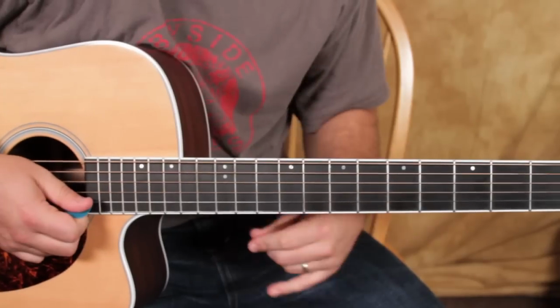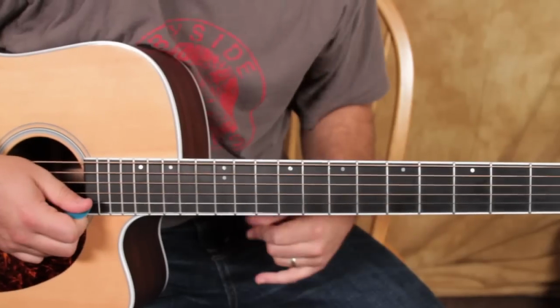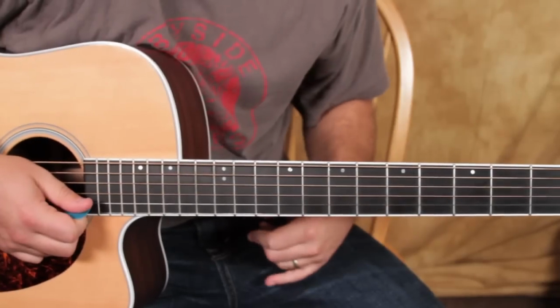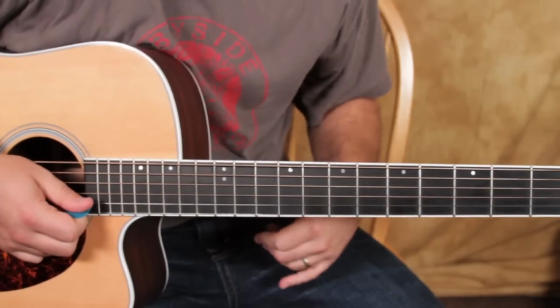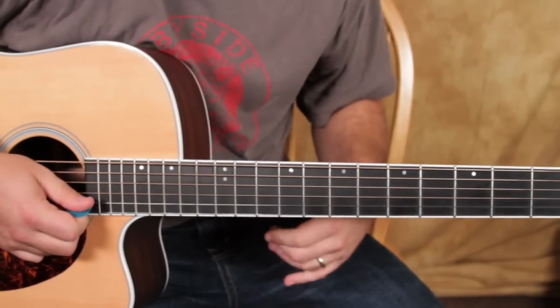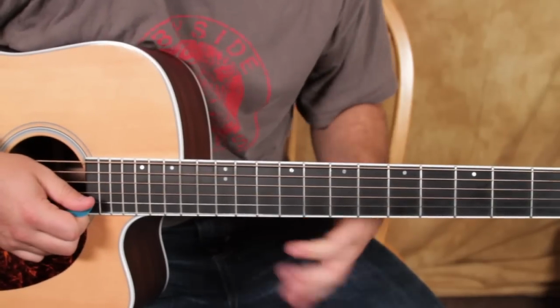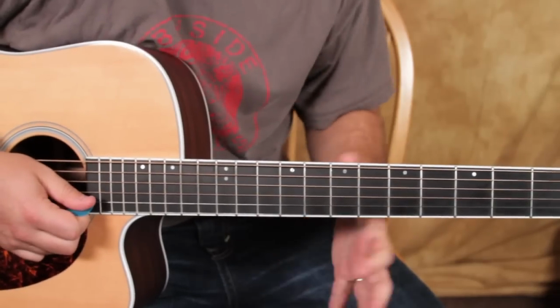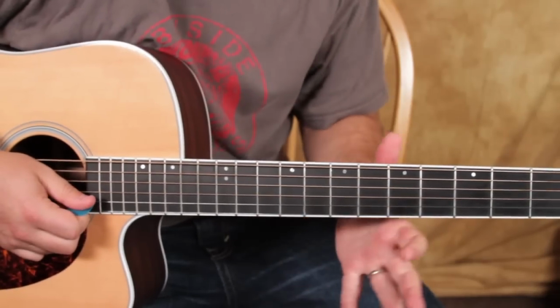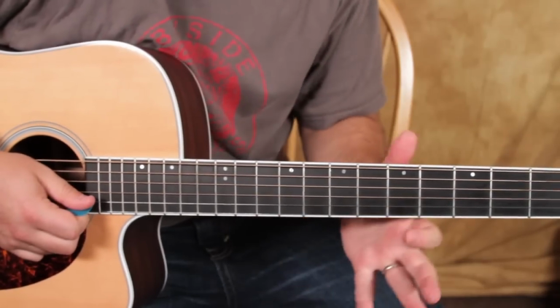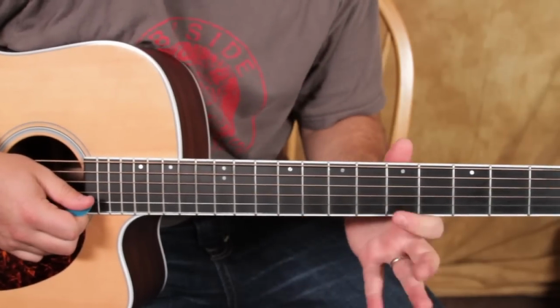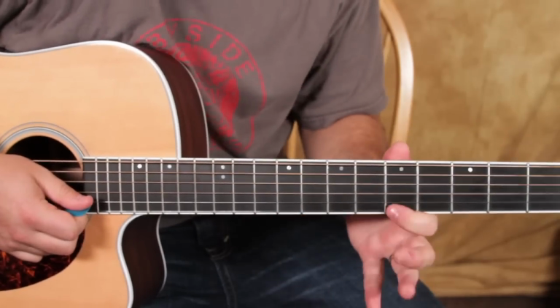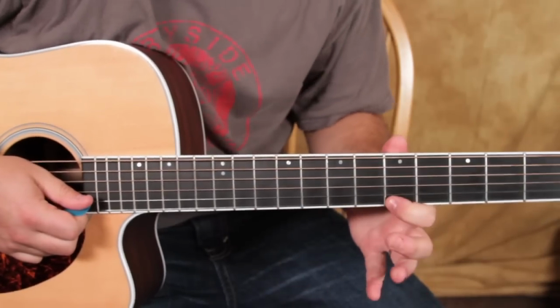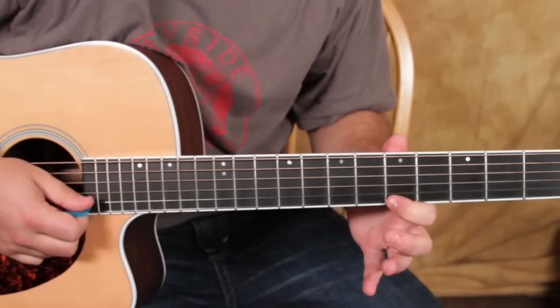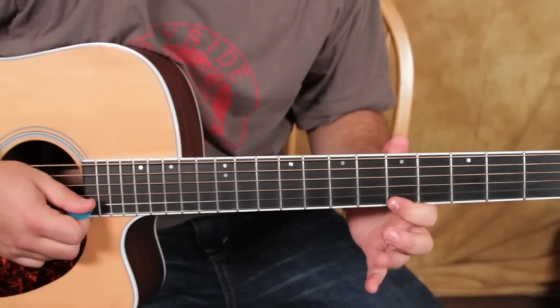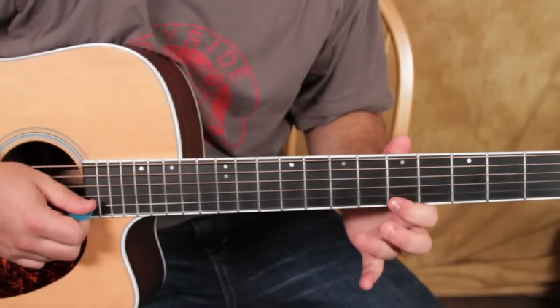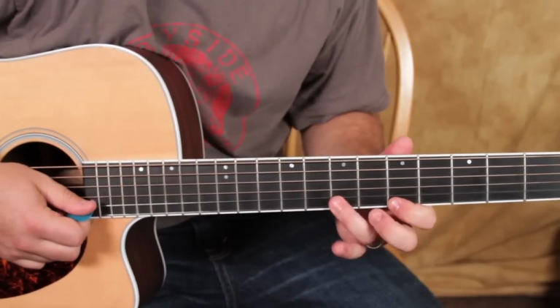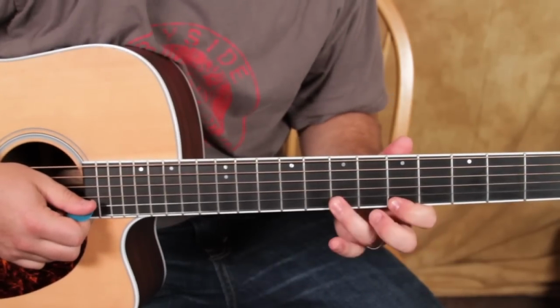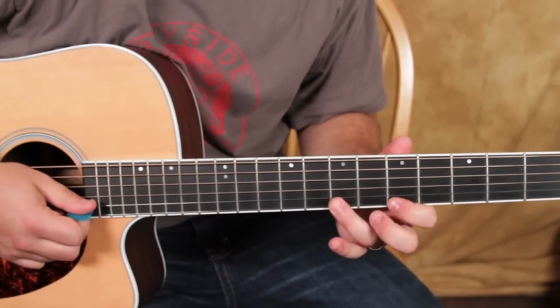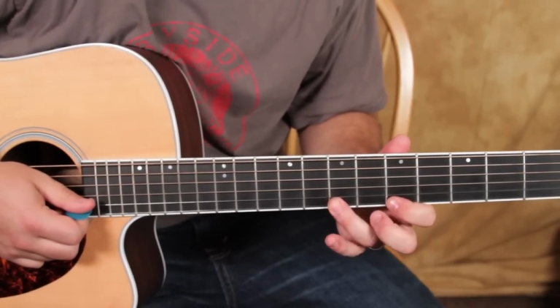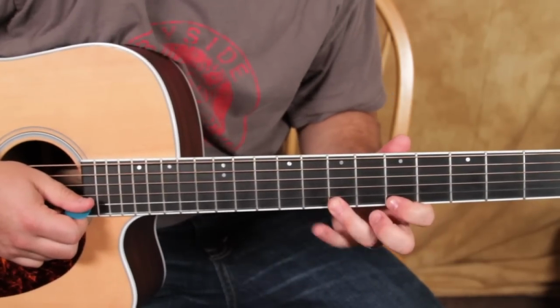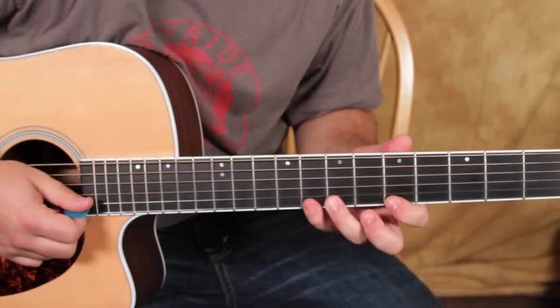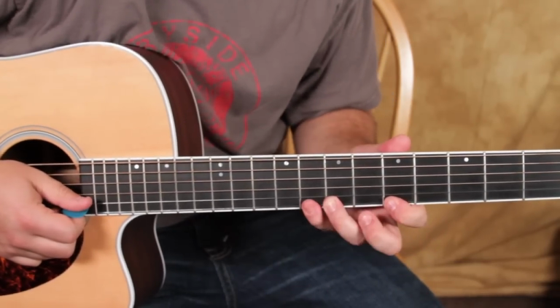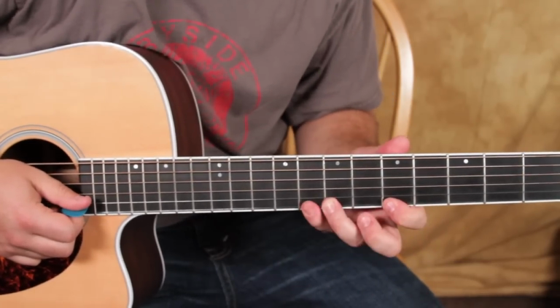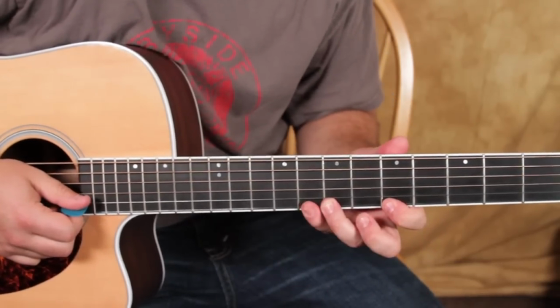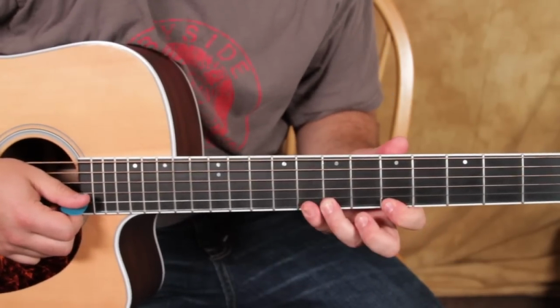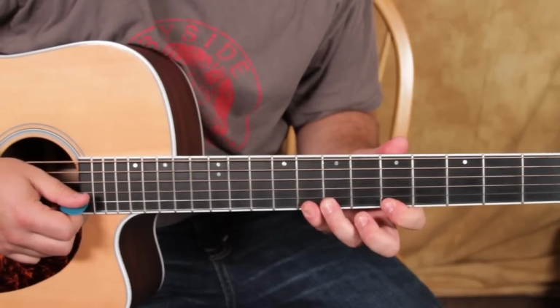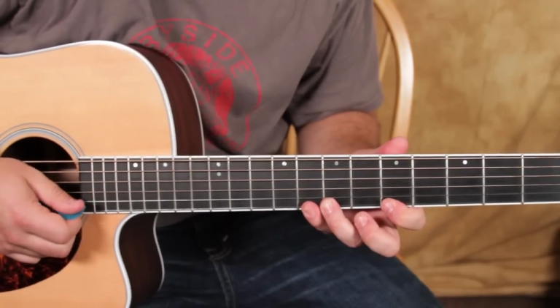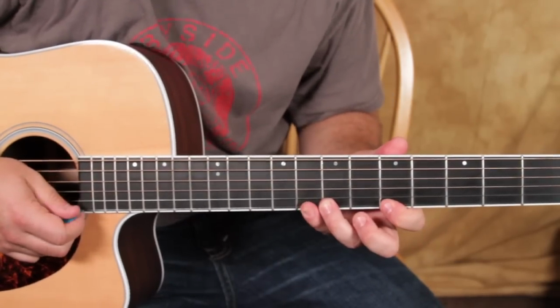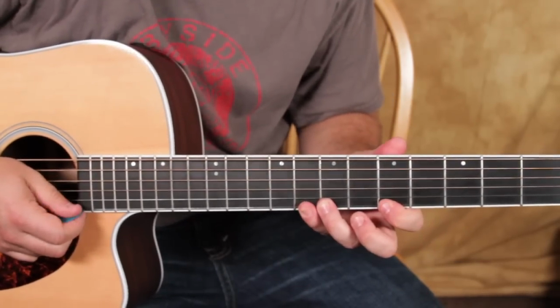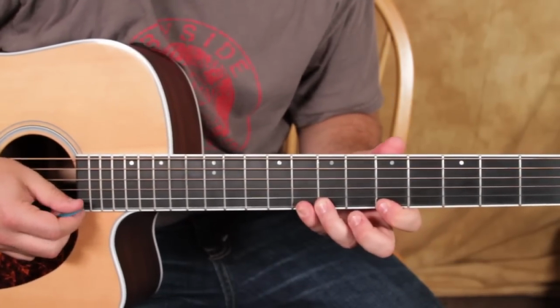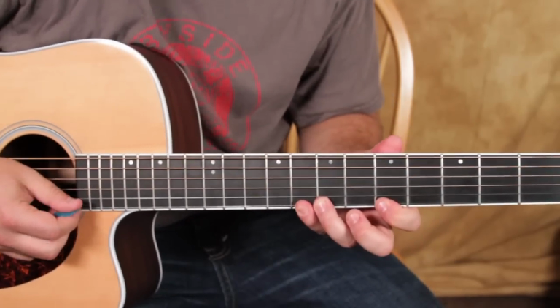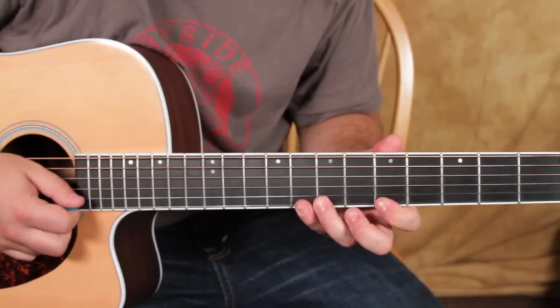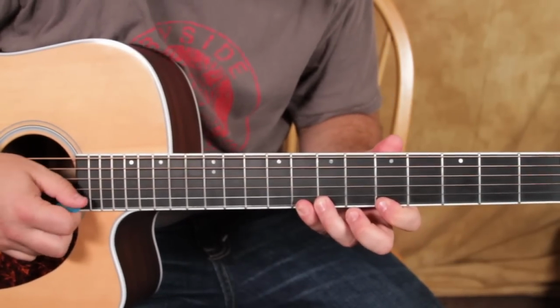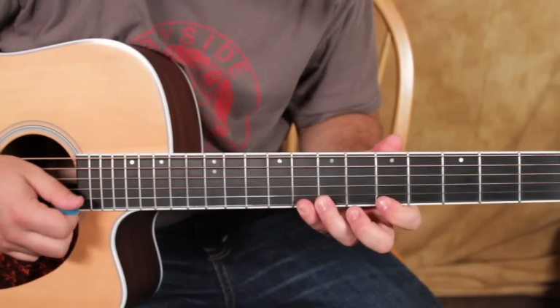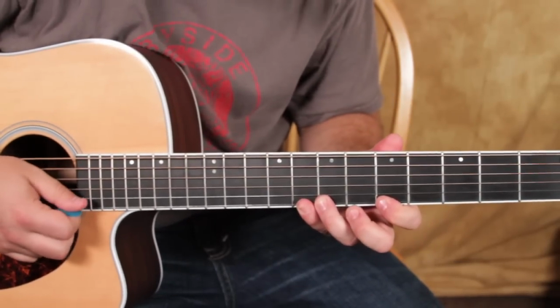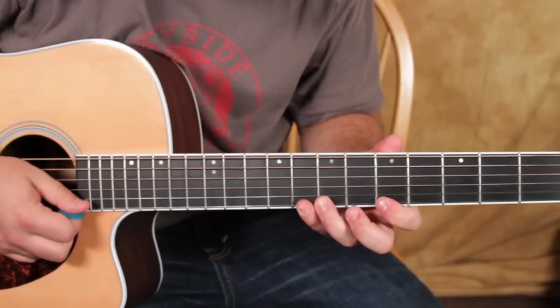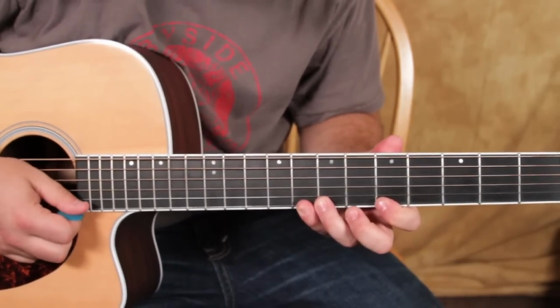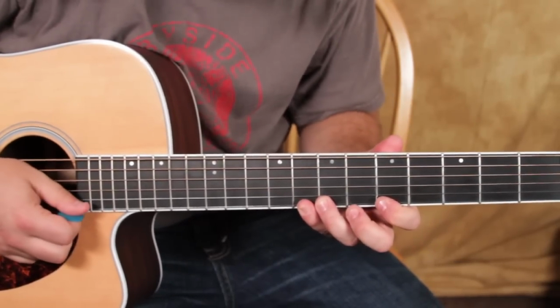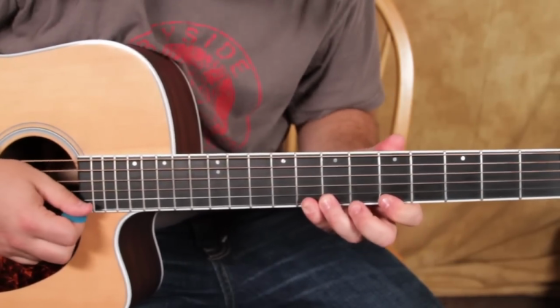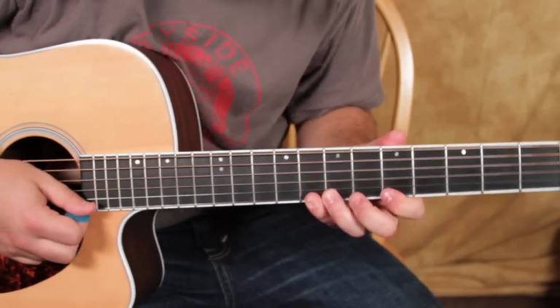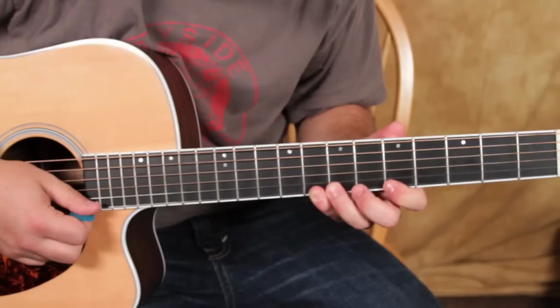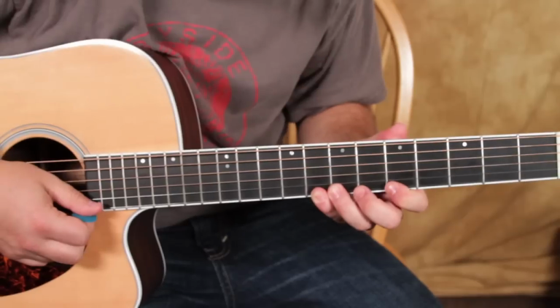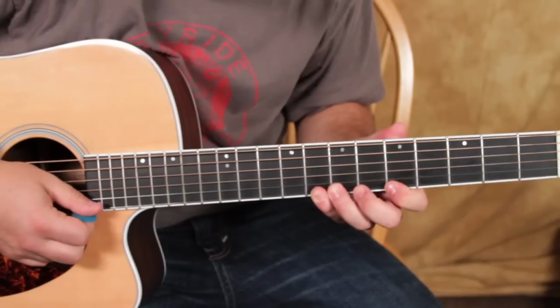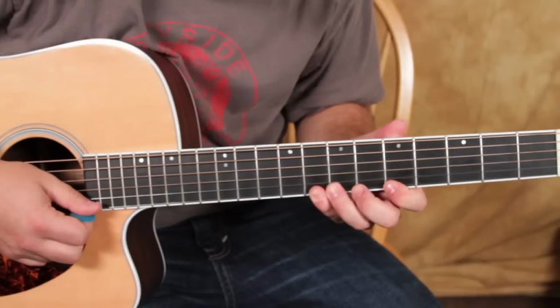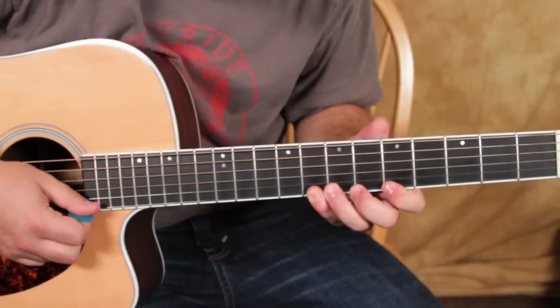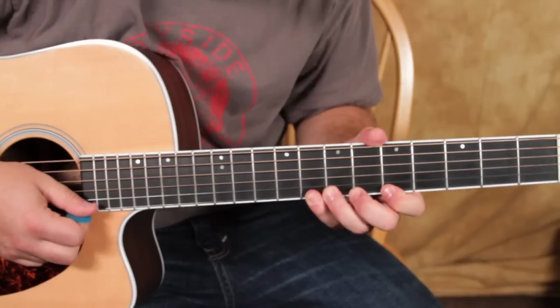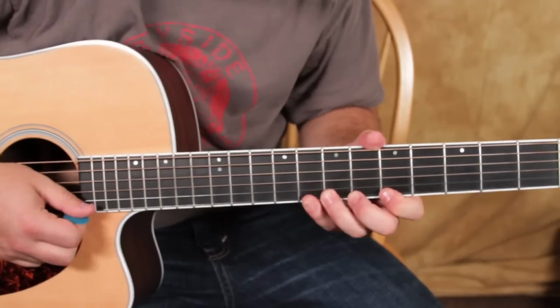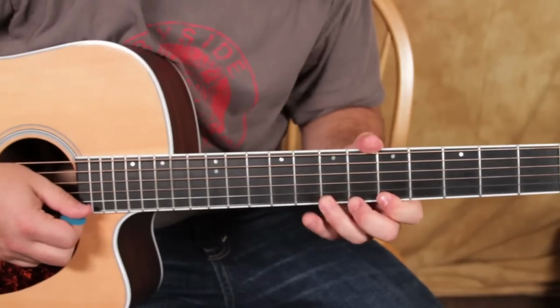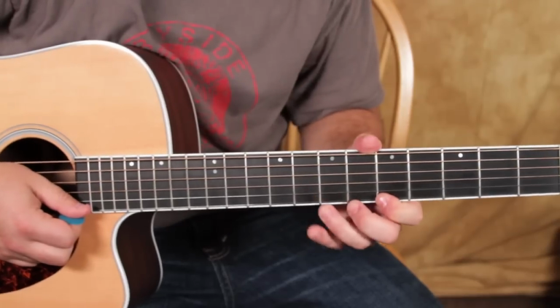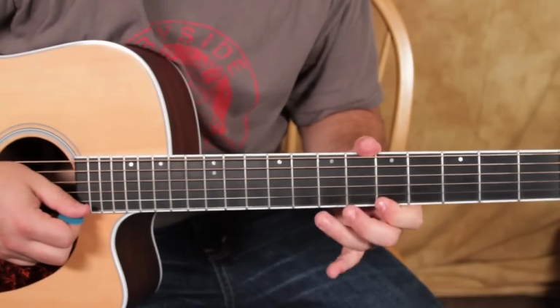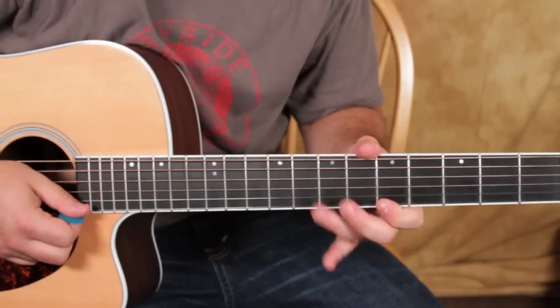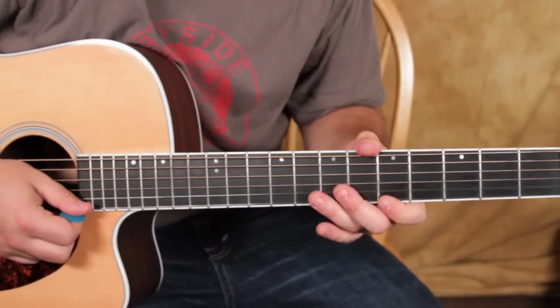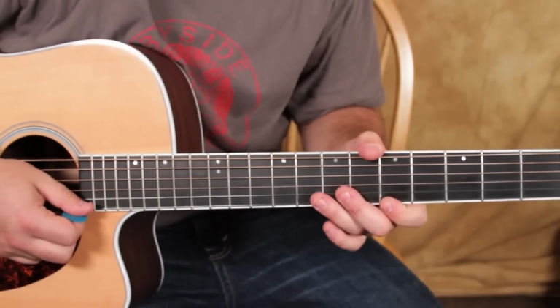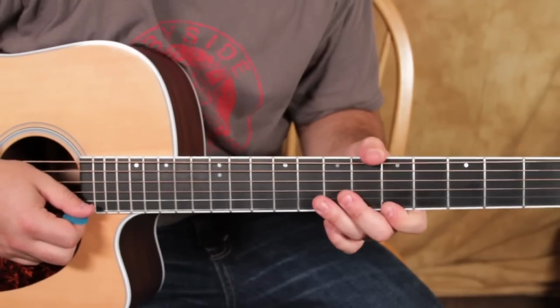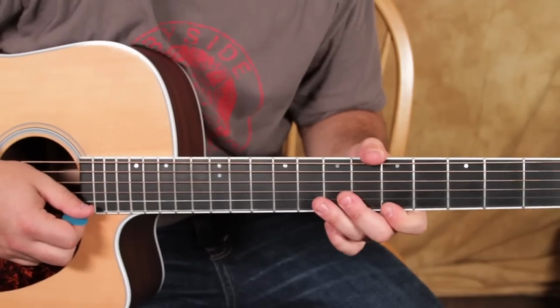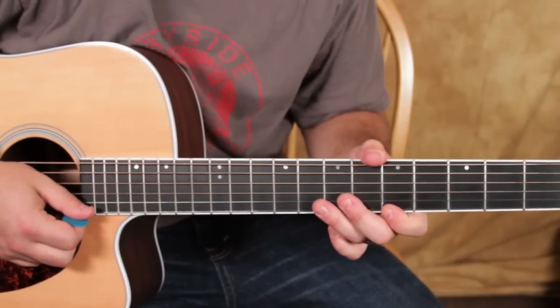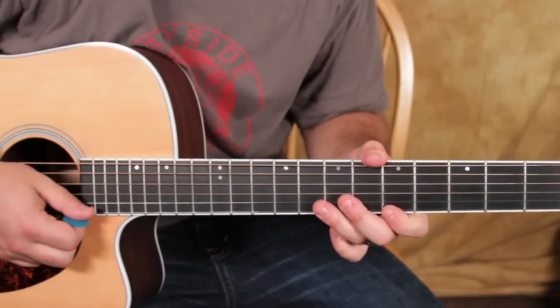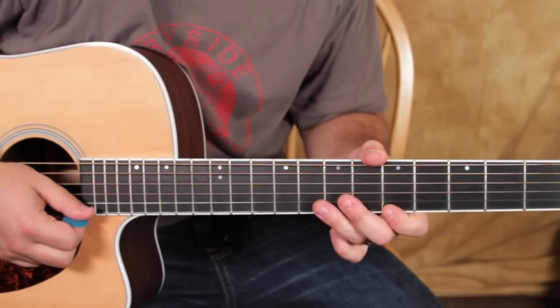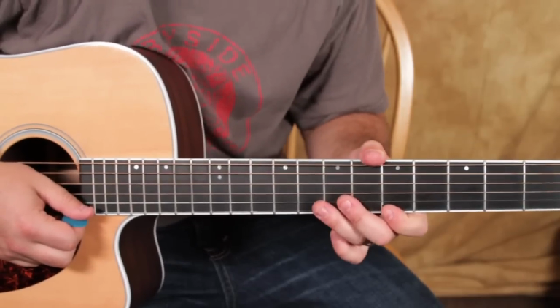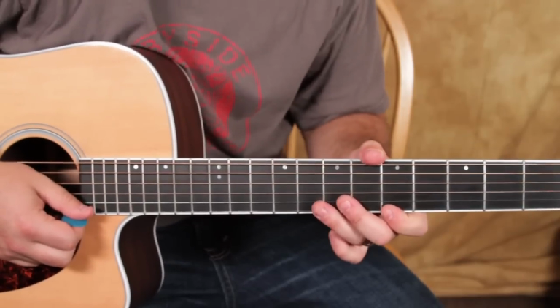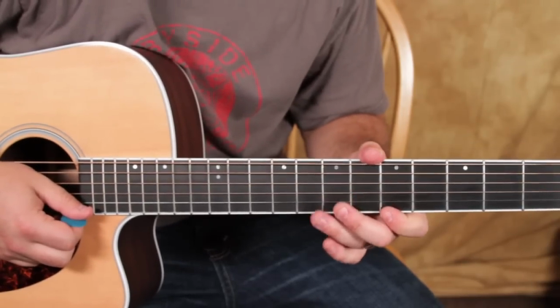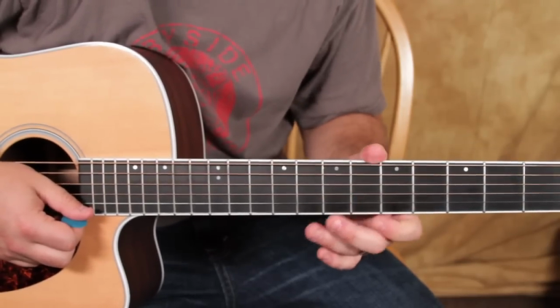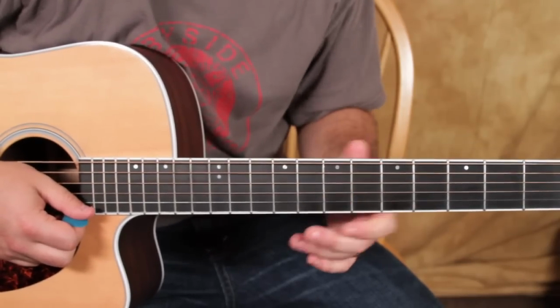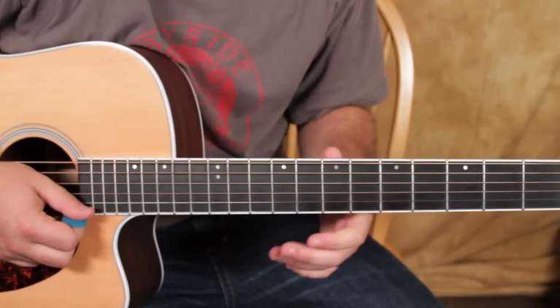So that's 5, 7, 8 on the high E, and it's from the A minor scale.